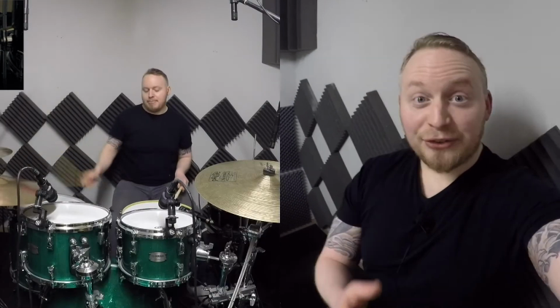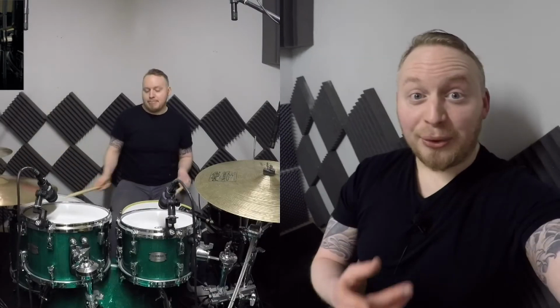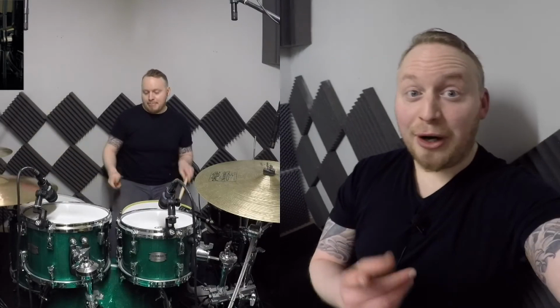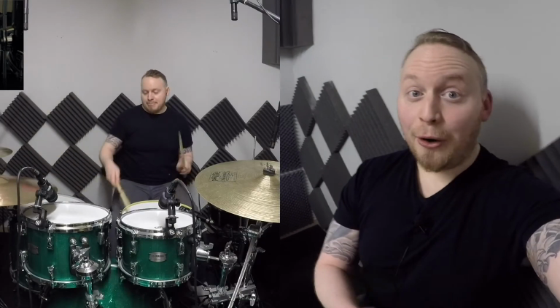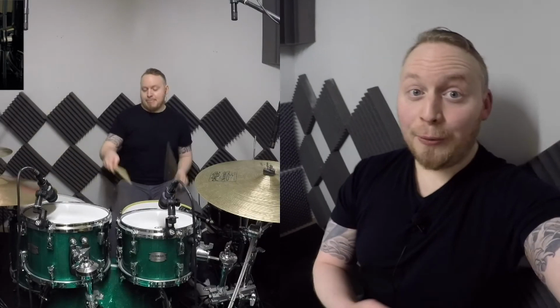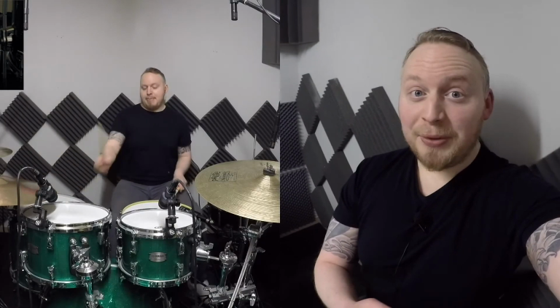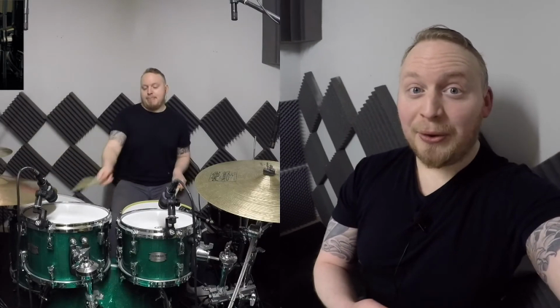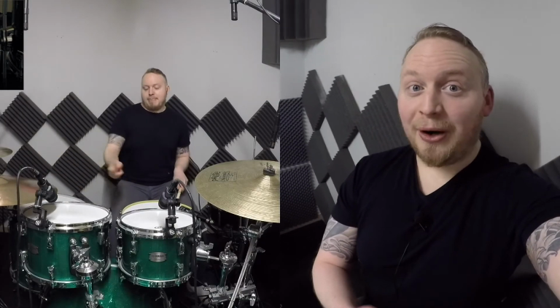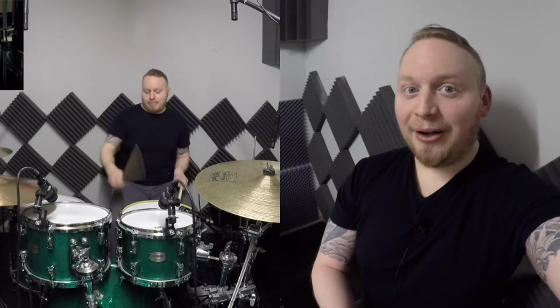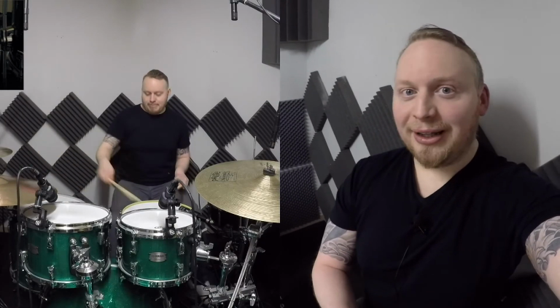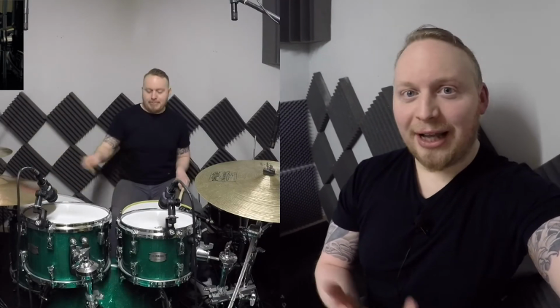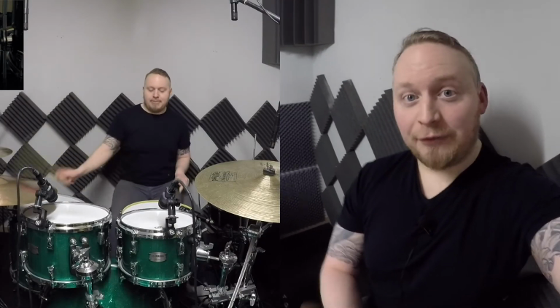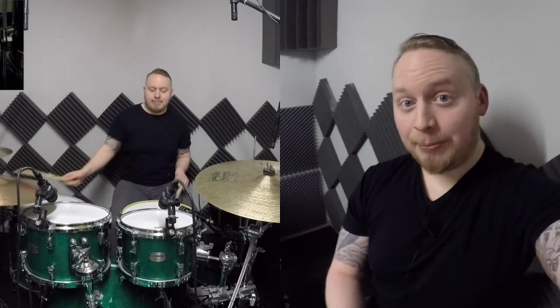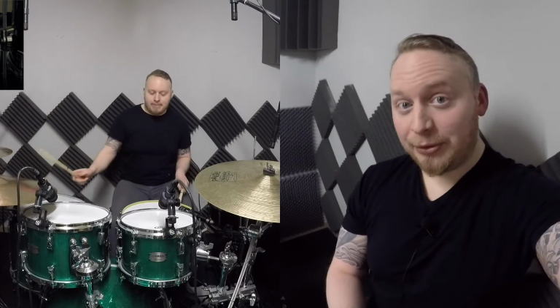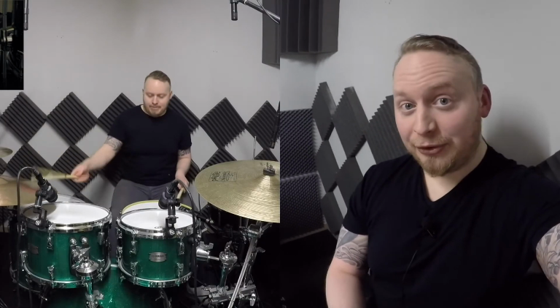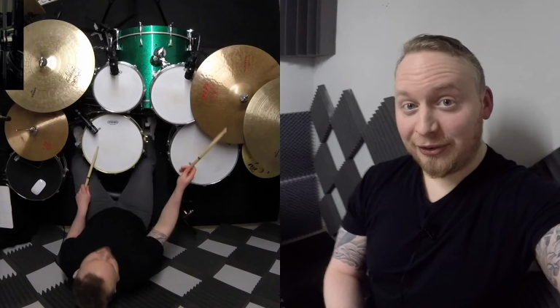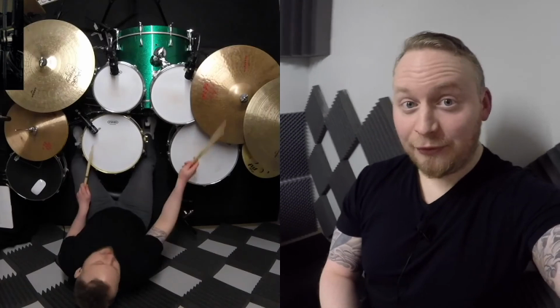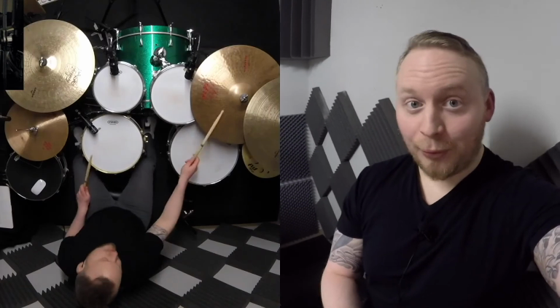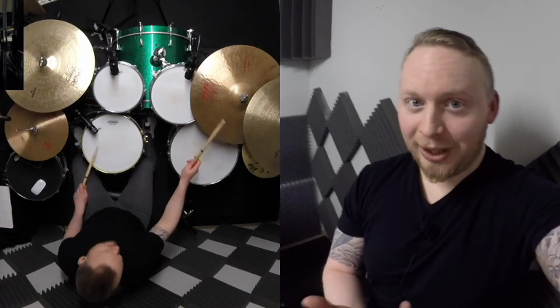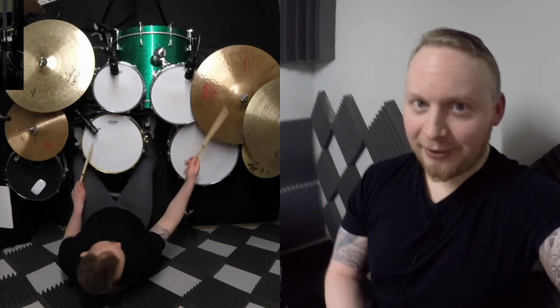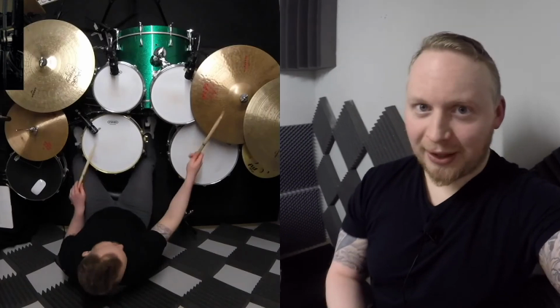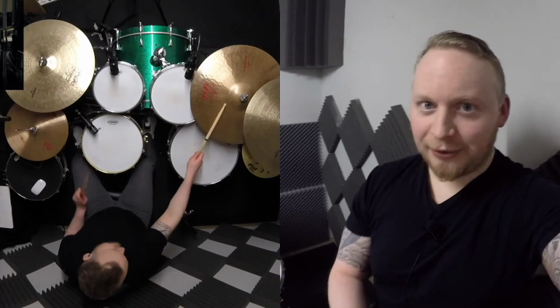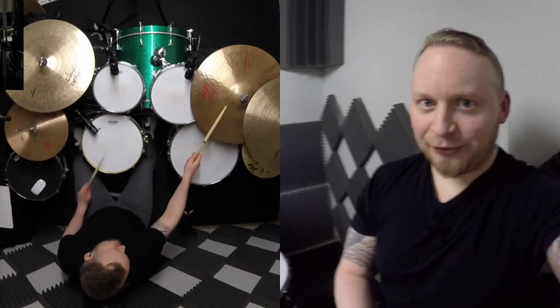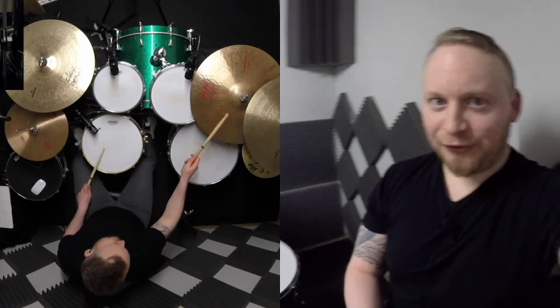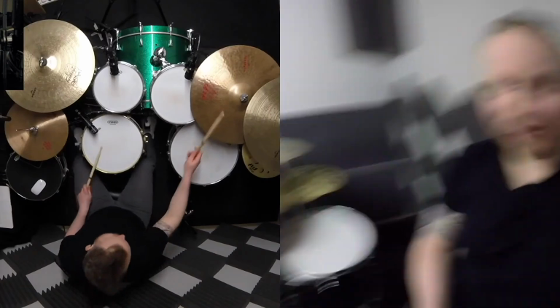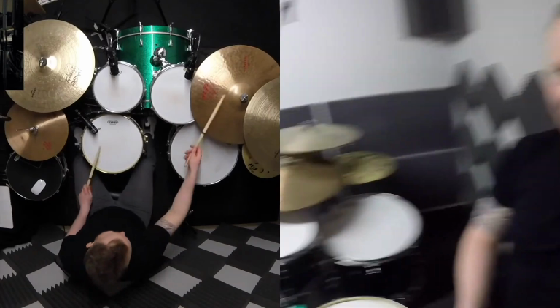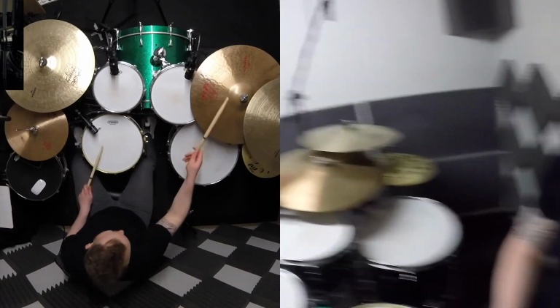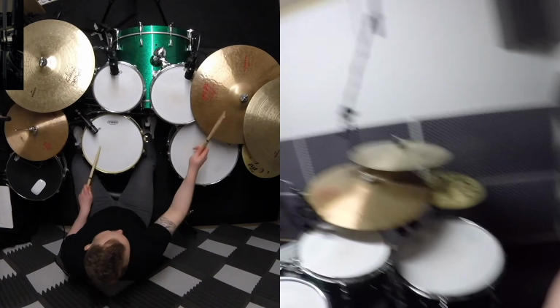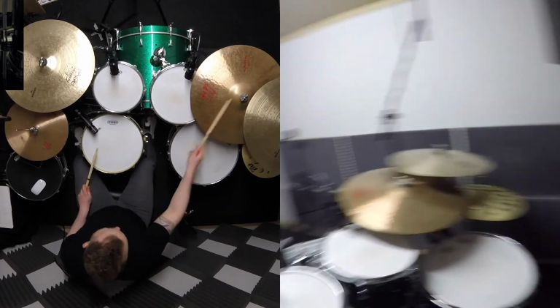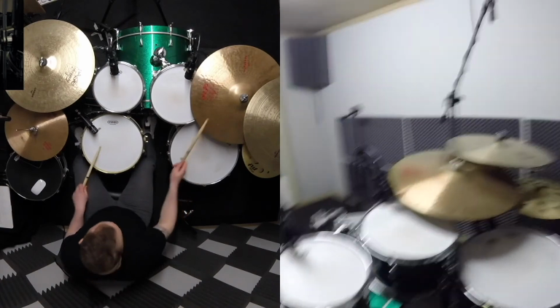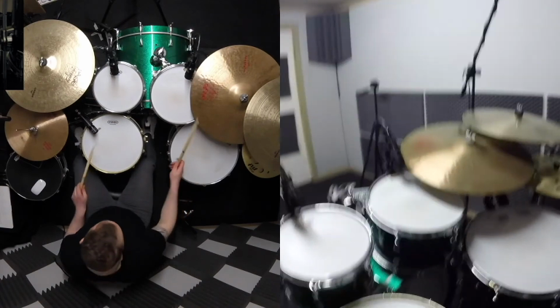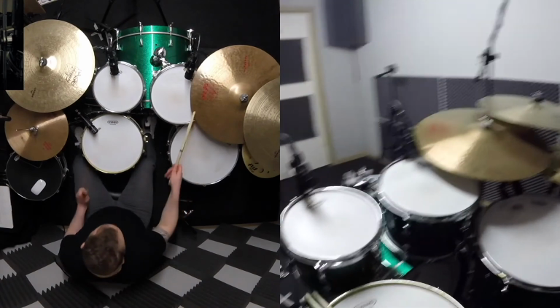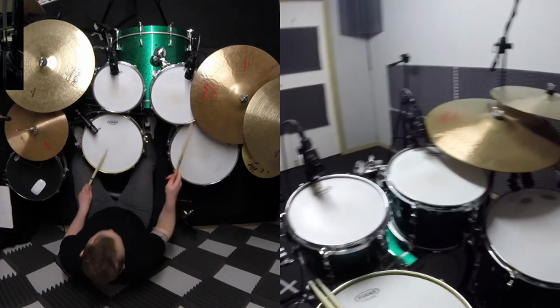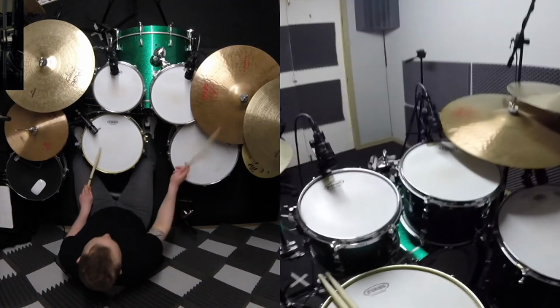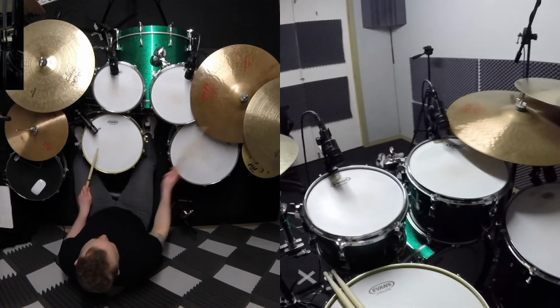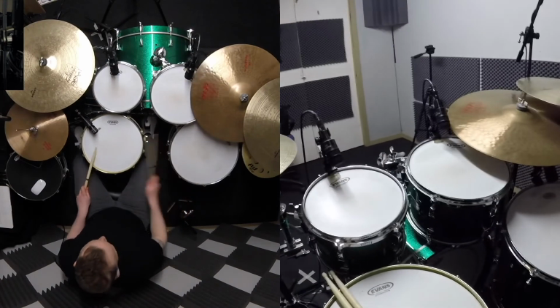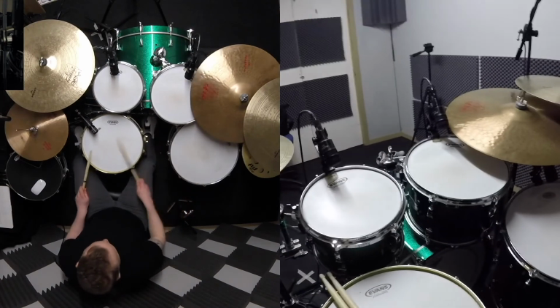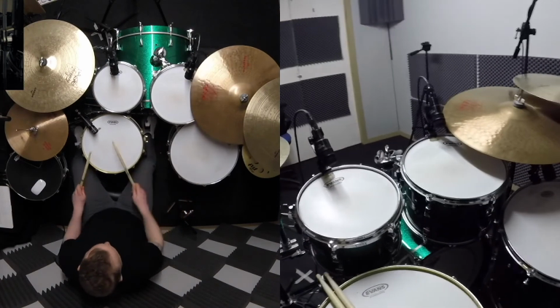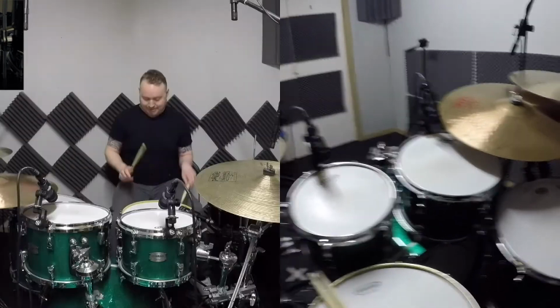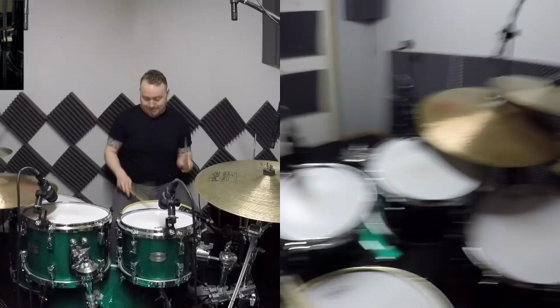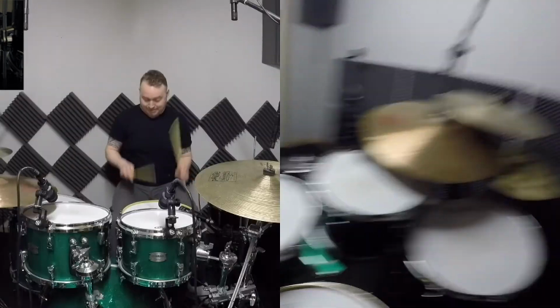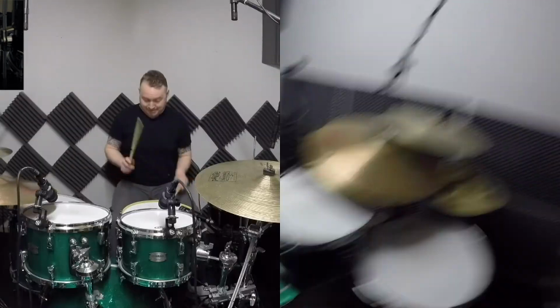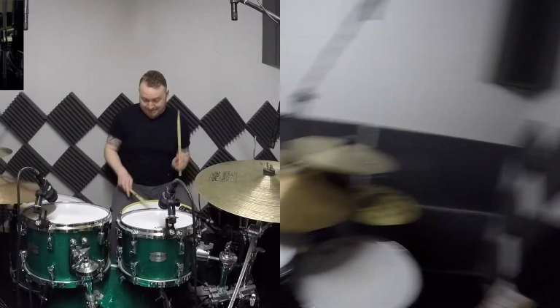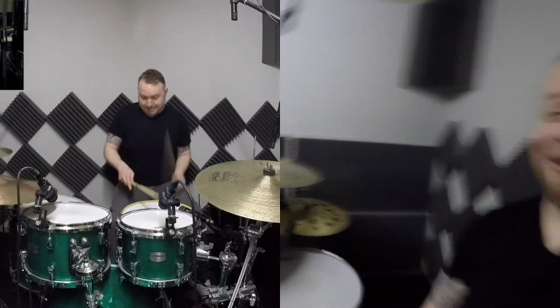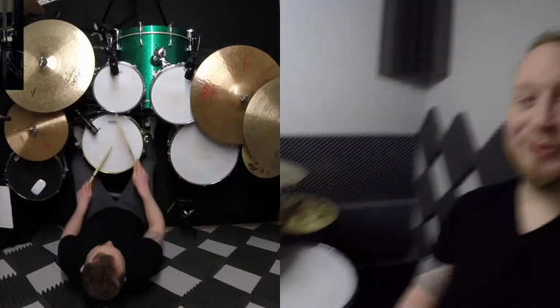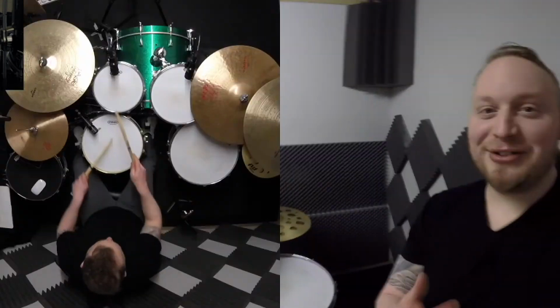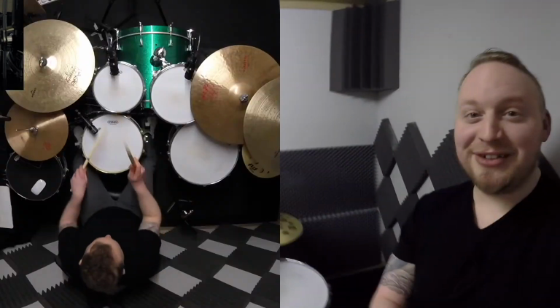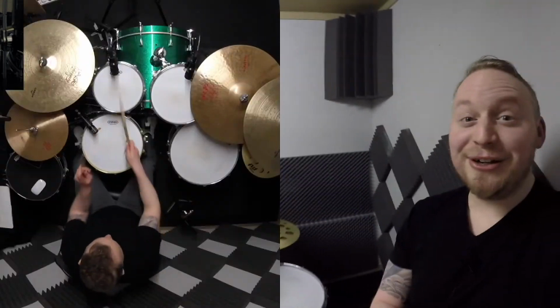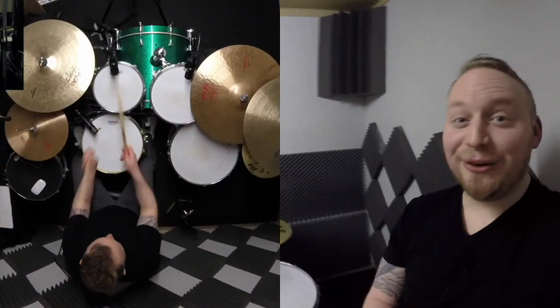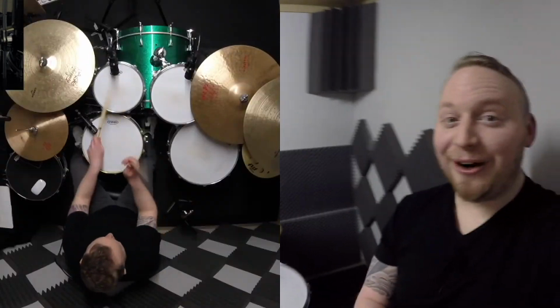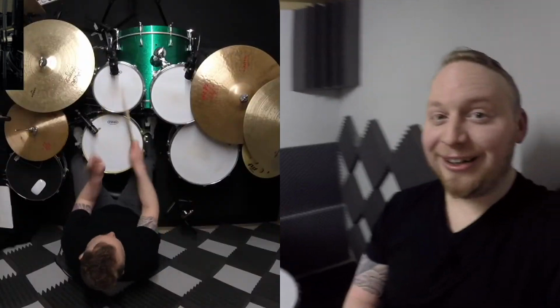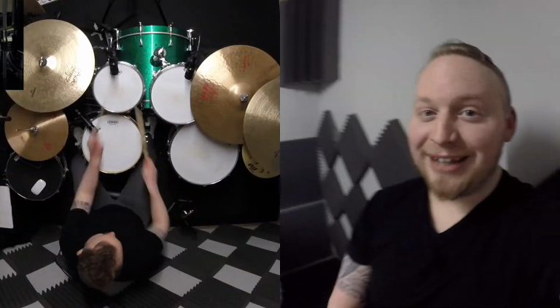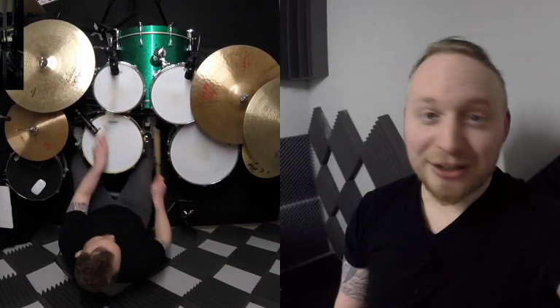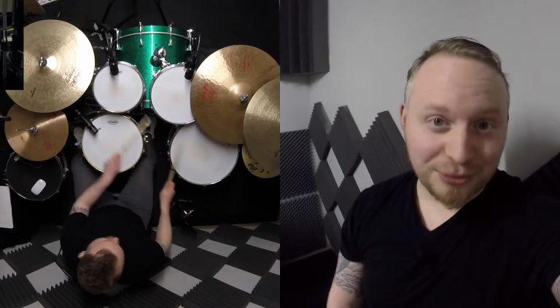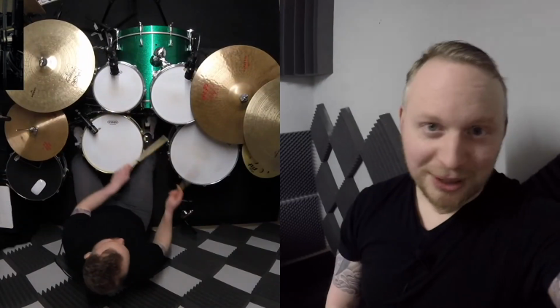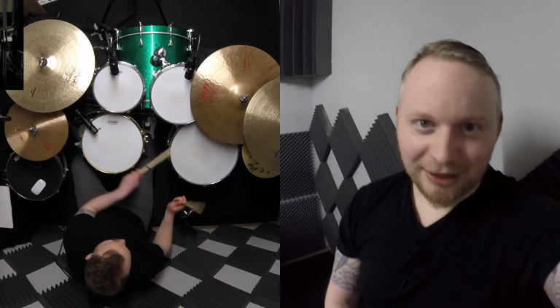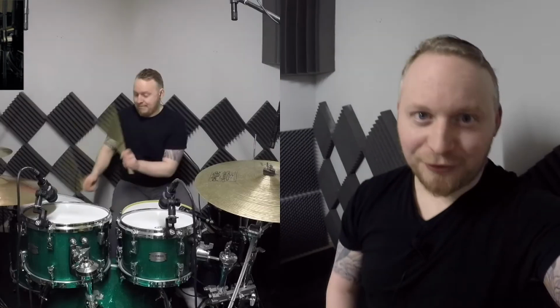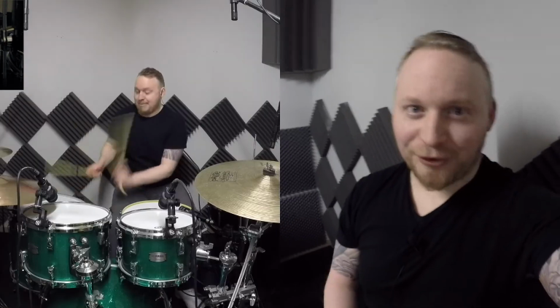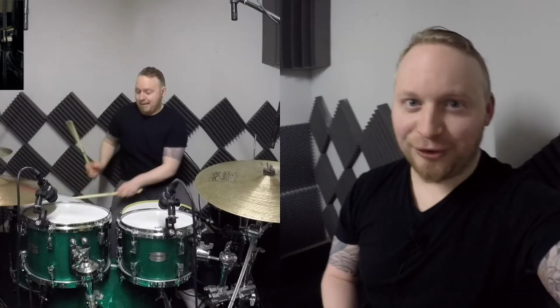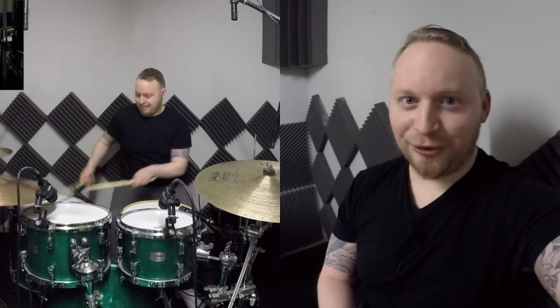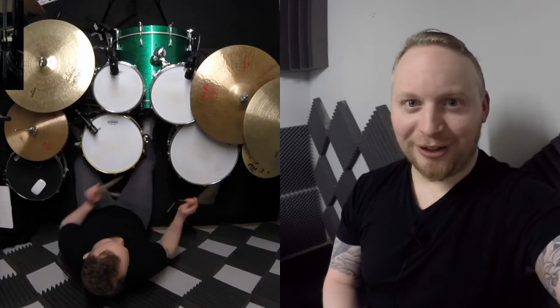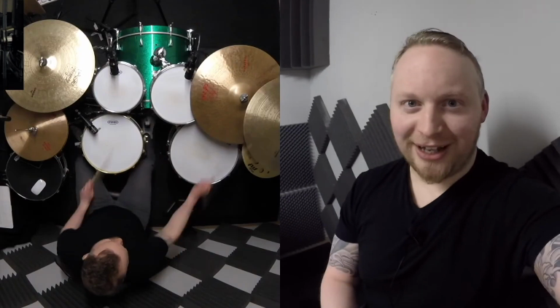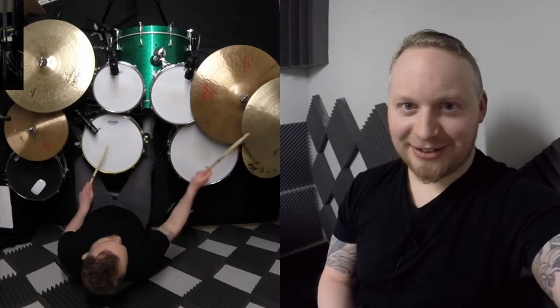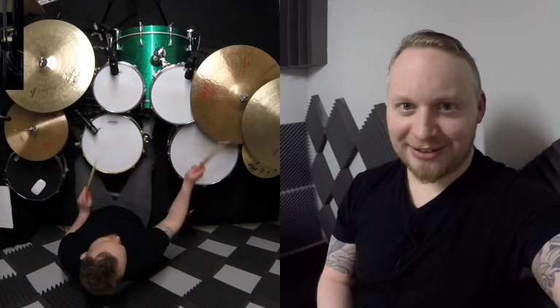So I hope you all have a productive week that is full of practice, and I will see you all next week for another lesson.